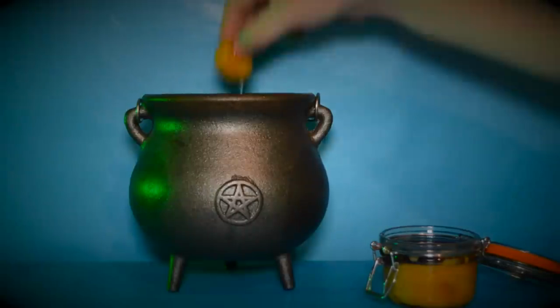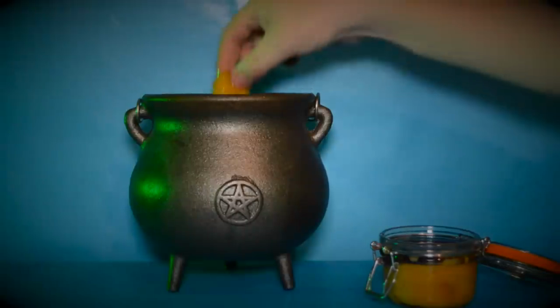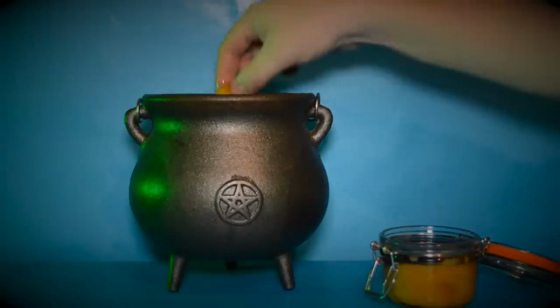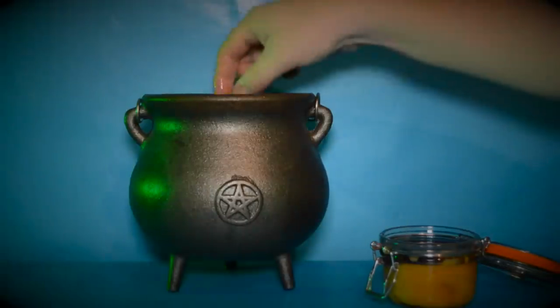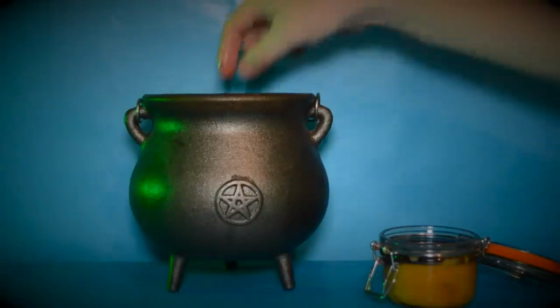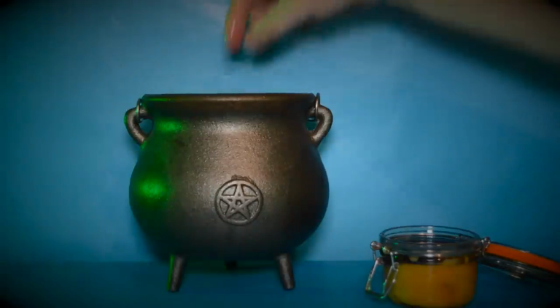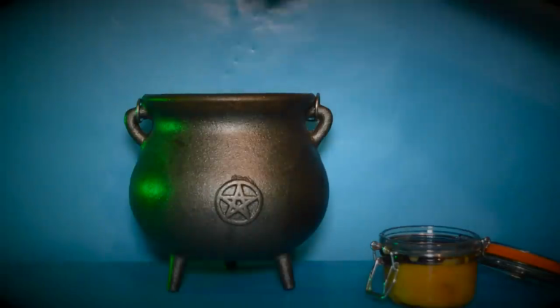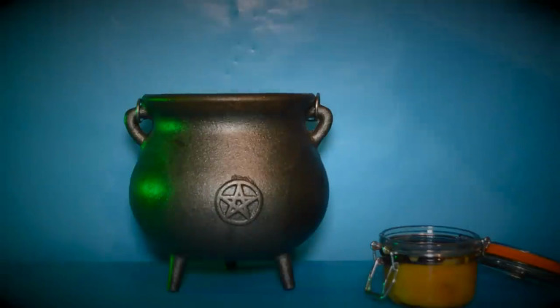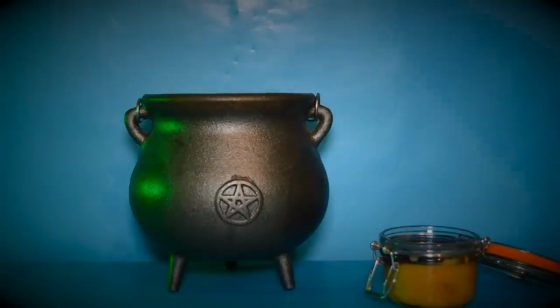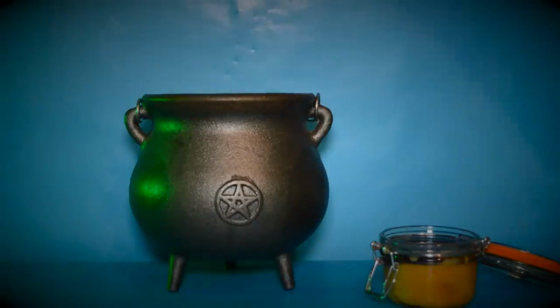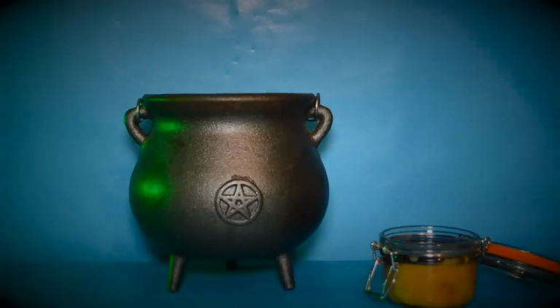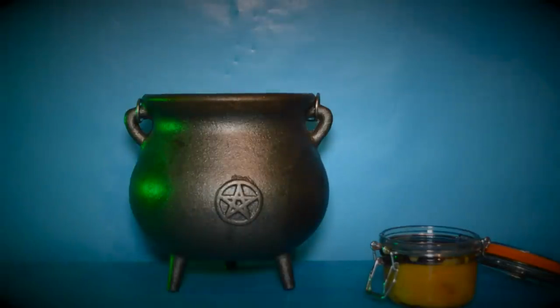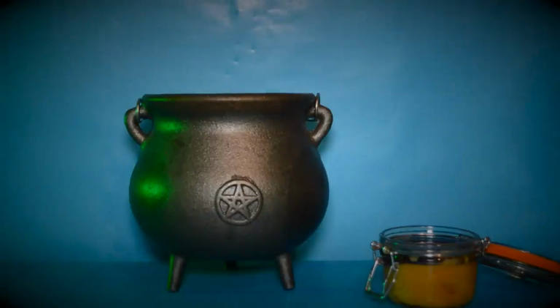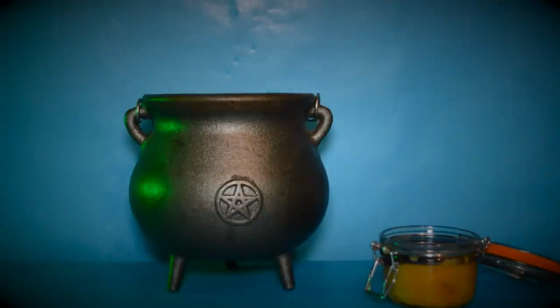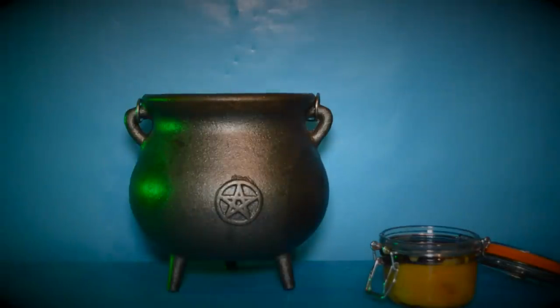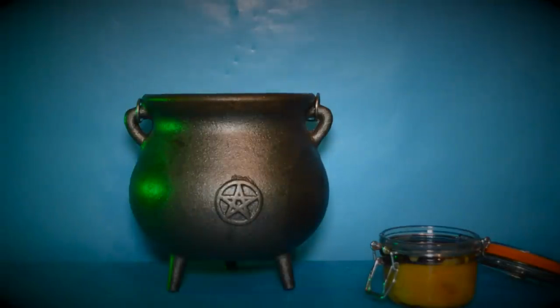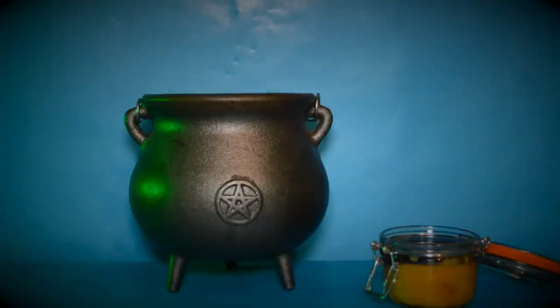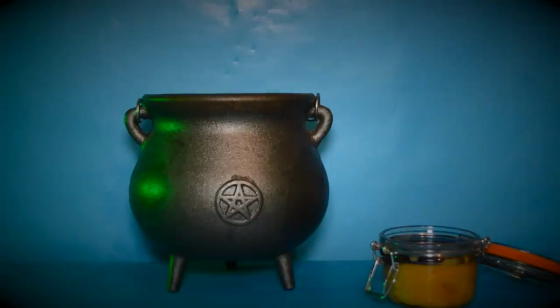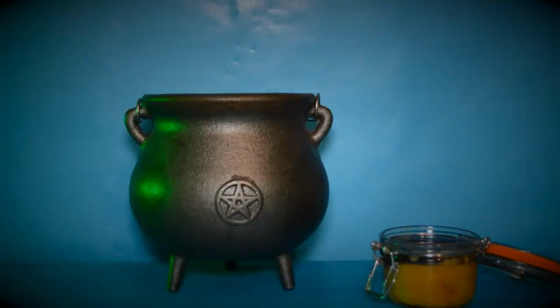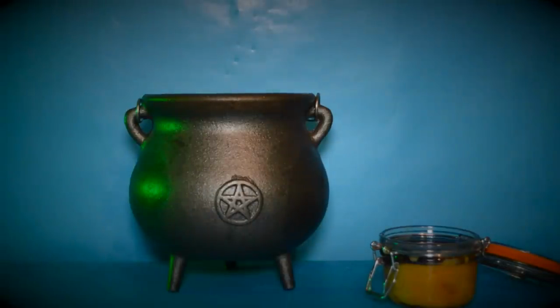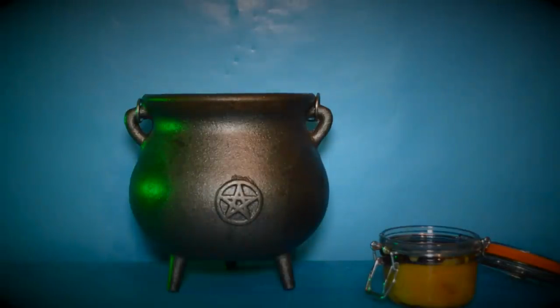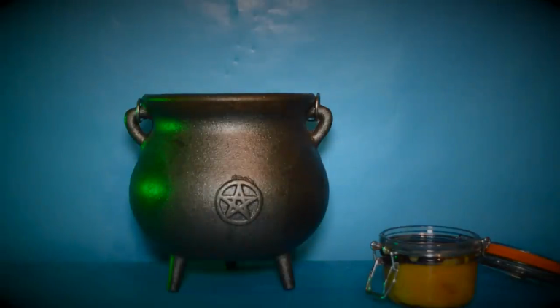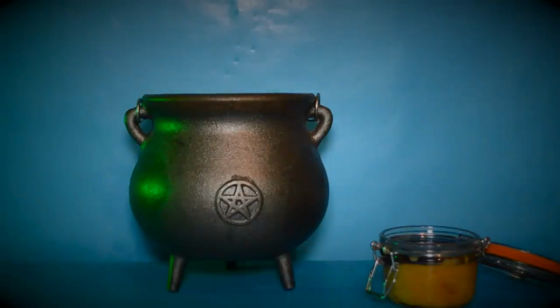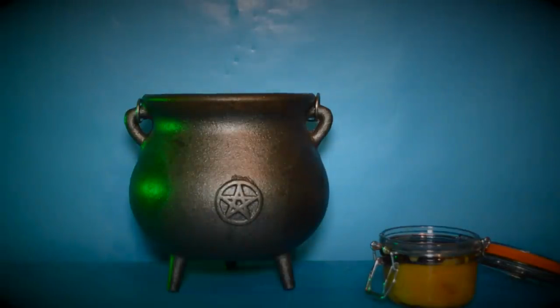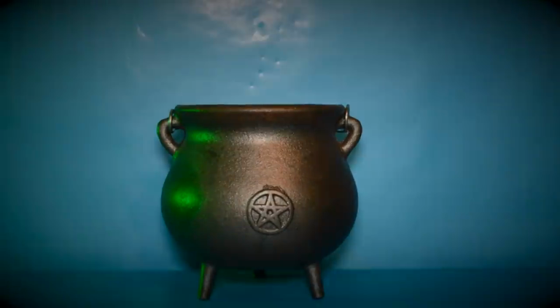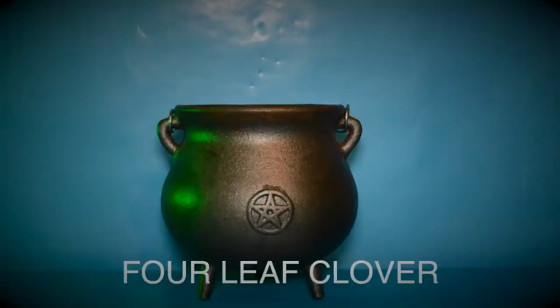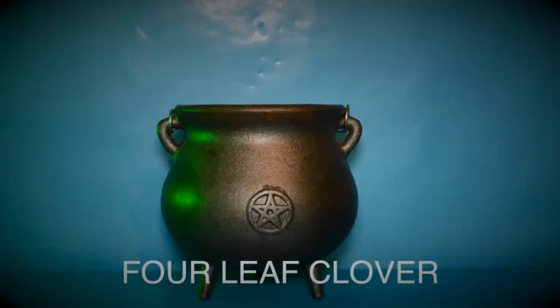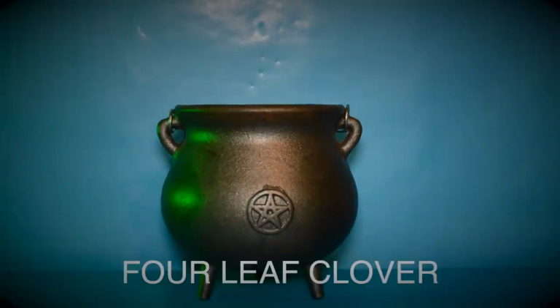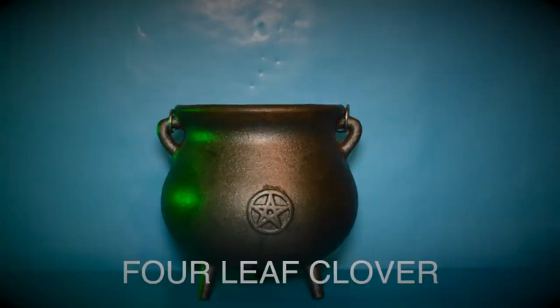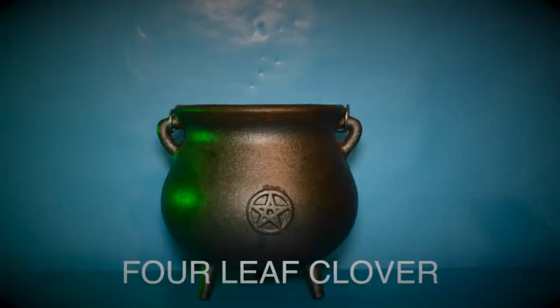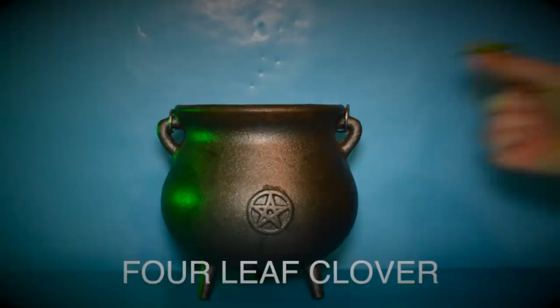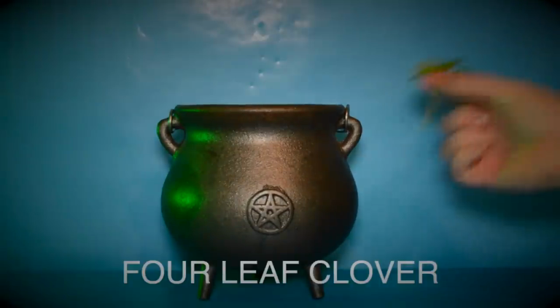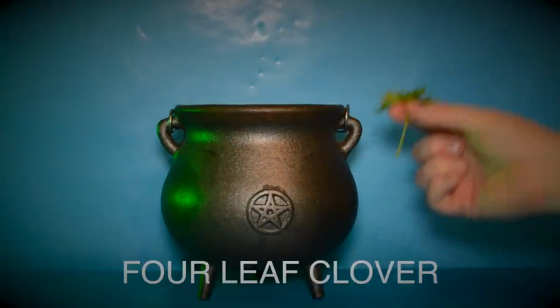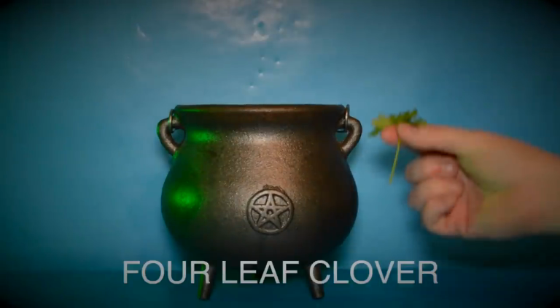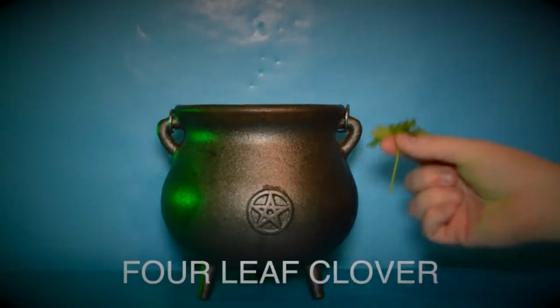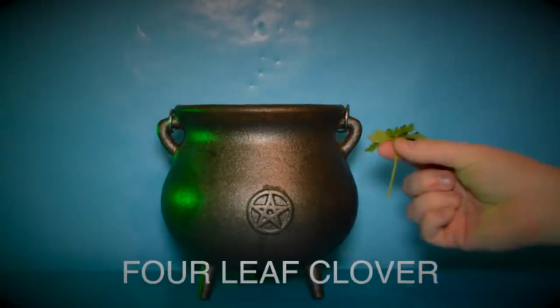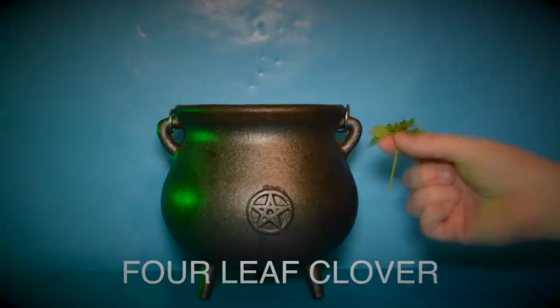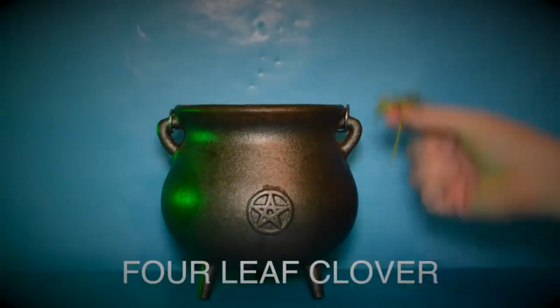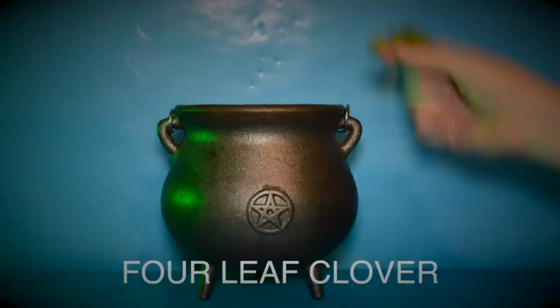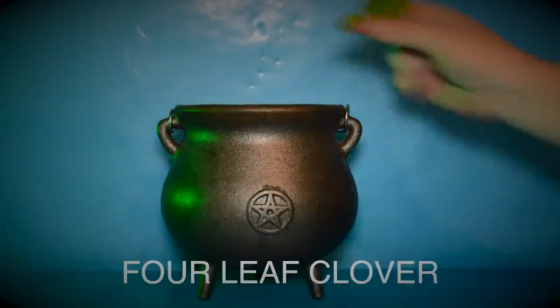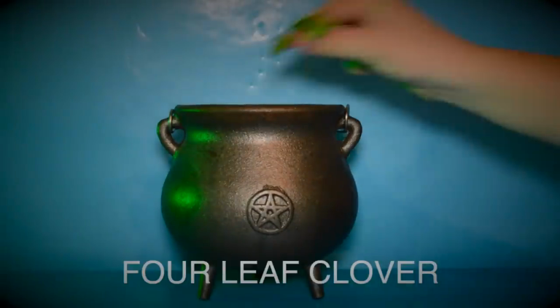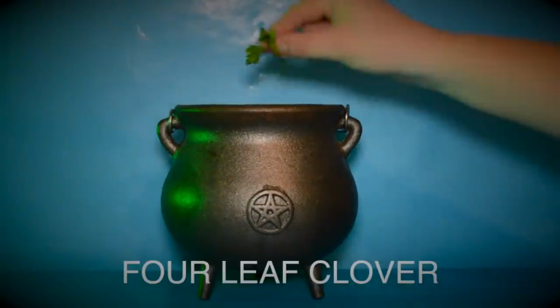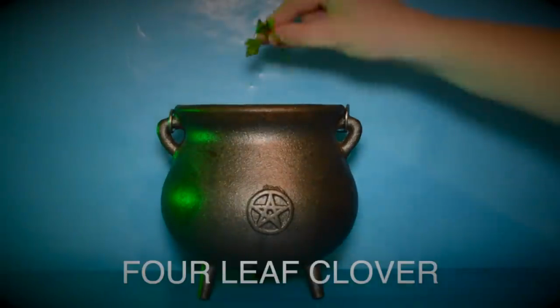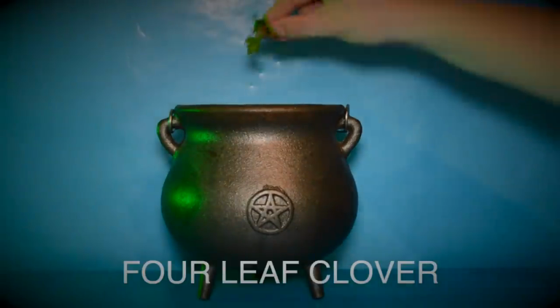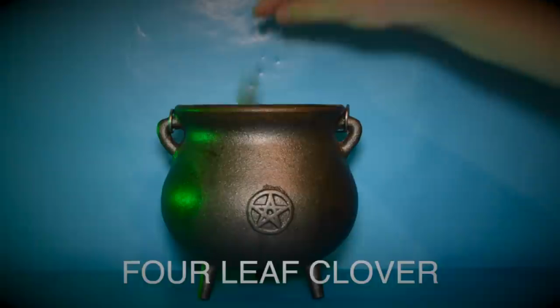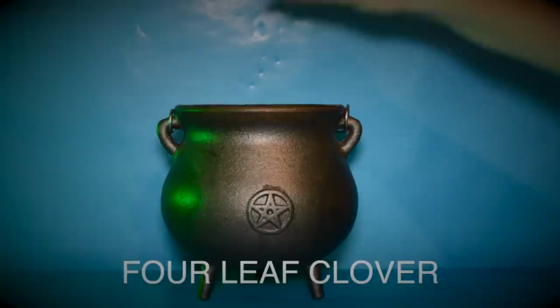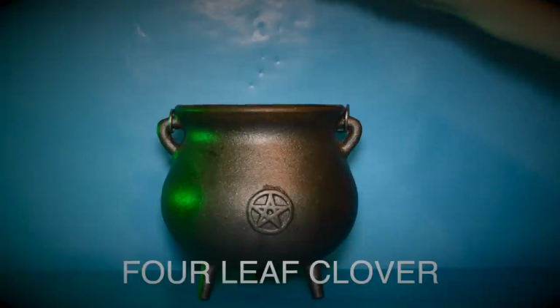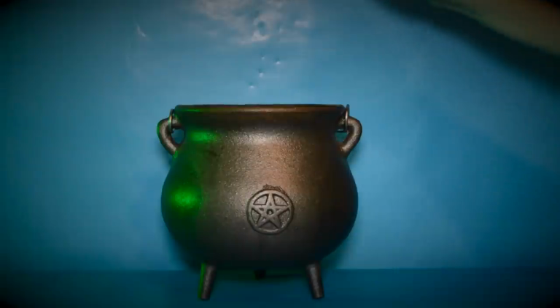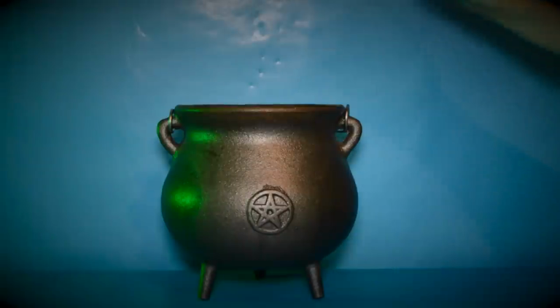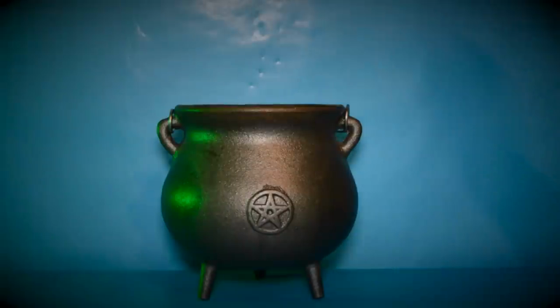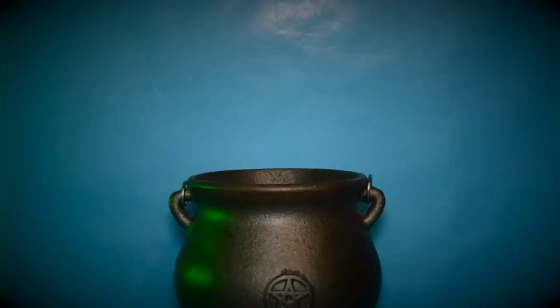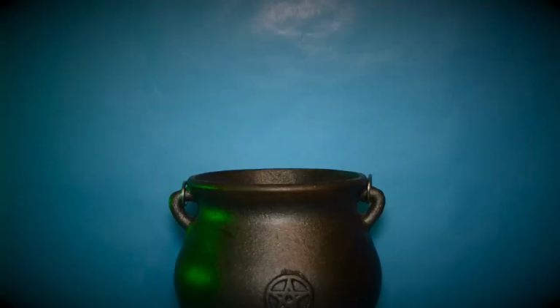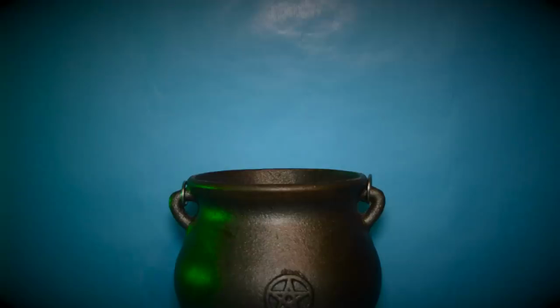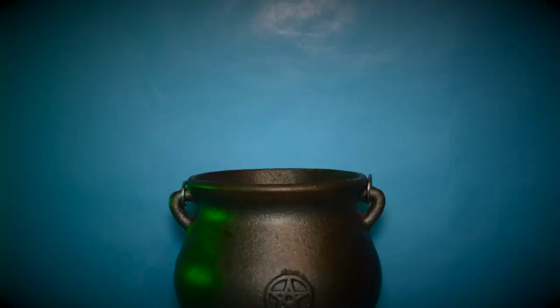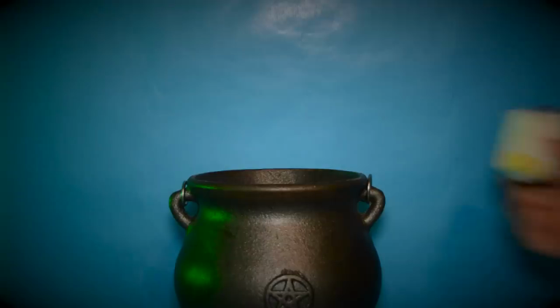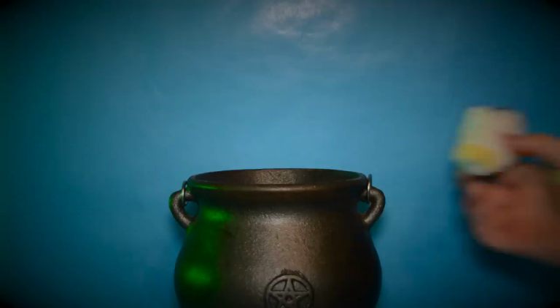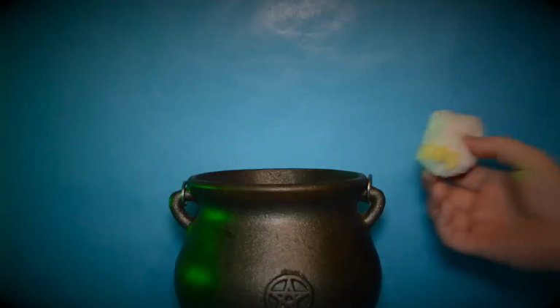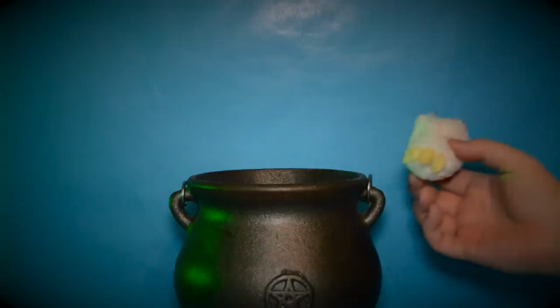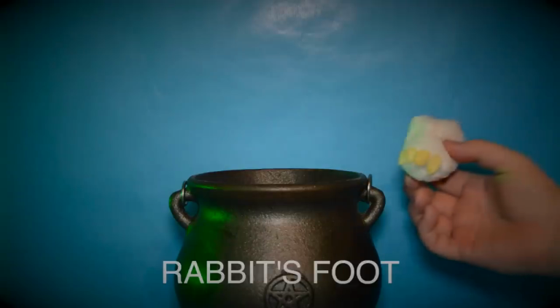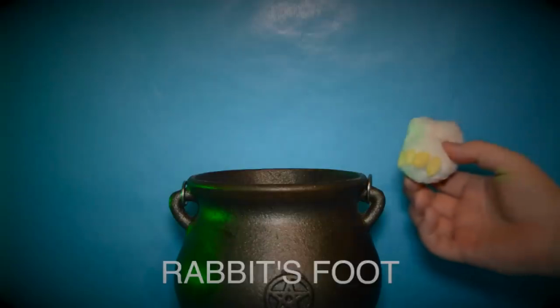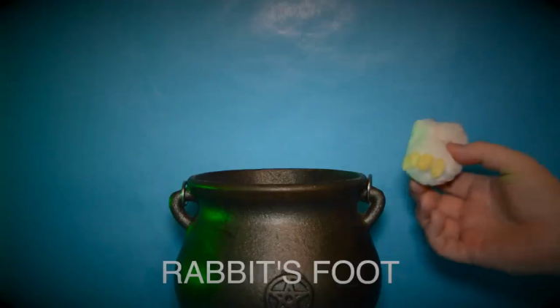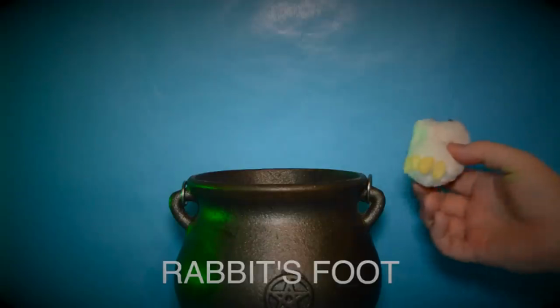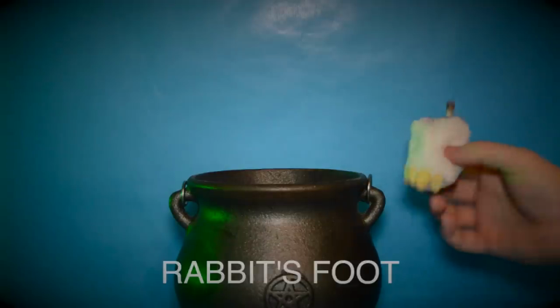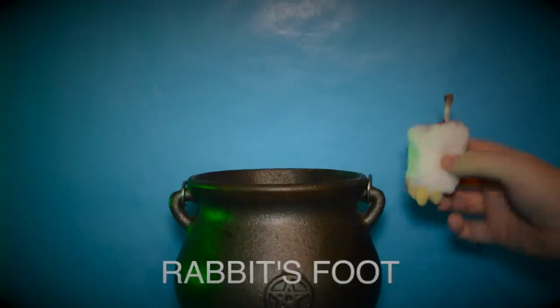To bless the potion with luck we next need to add a four leaf clover and a freshly severed rabbit's foot.